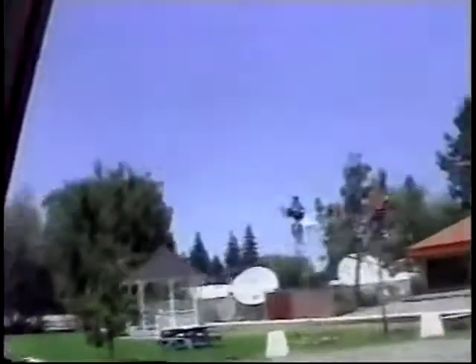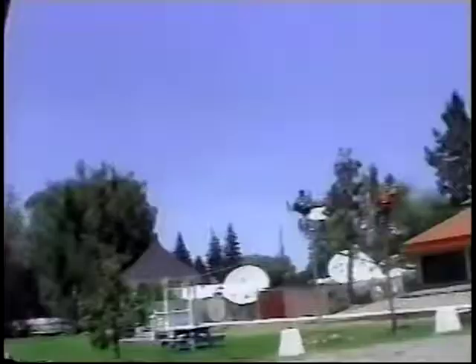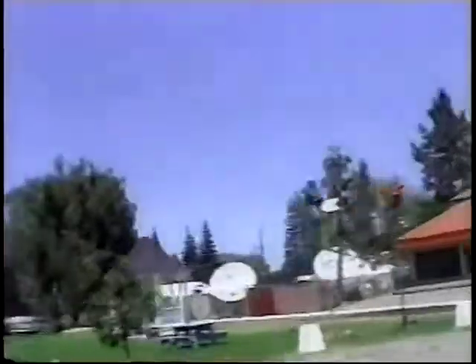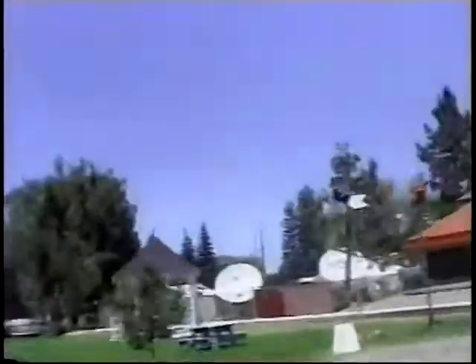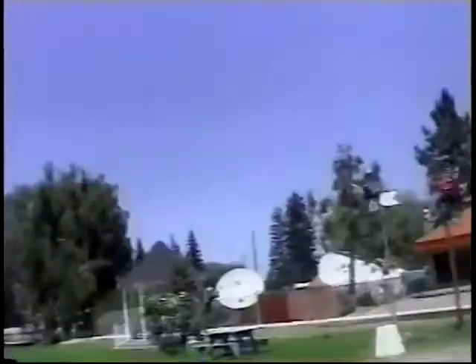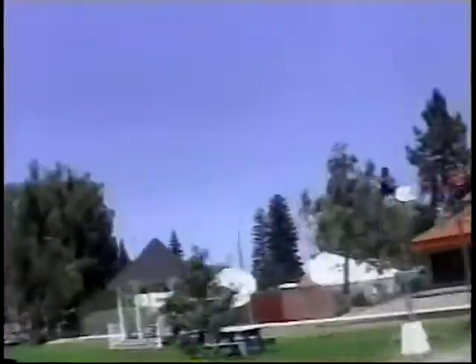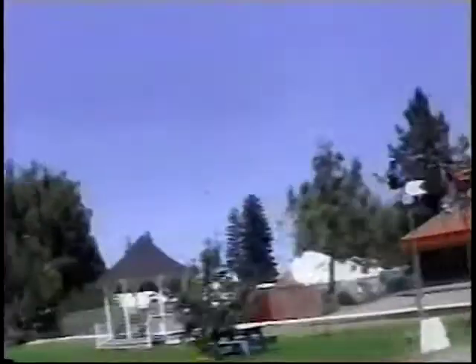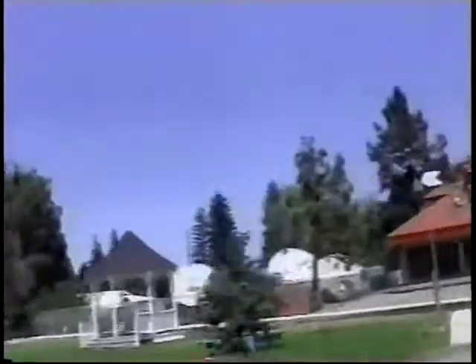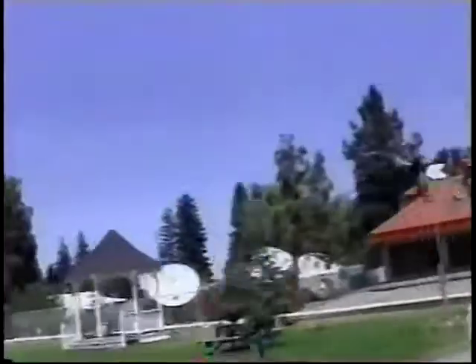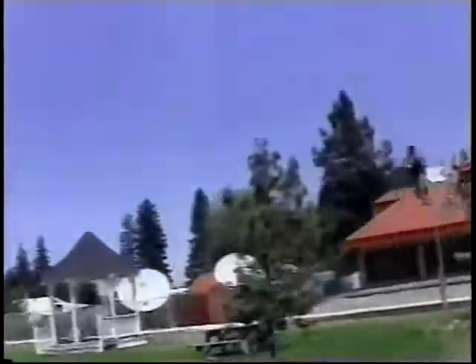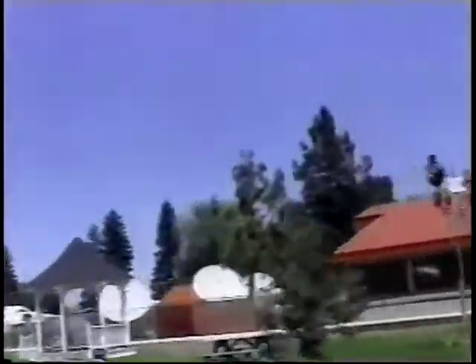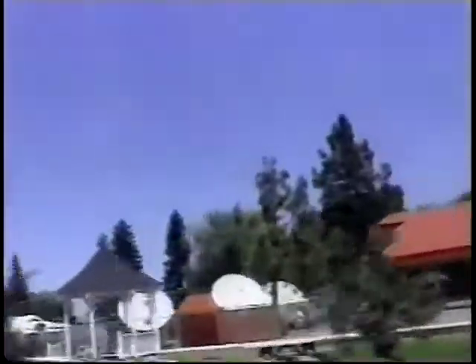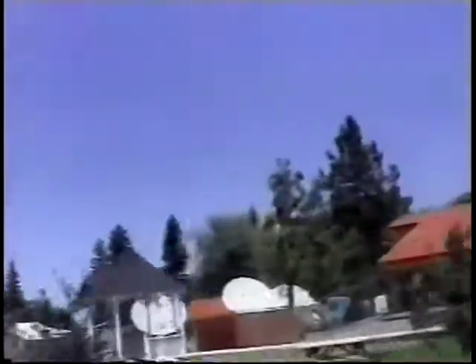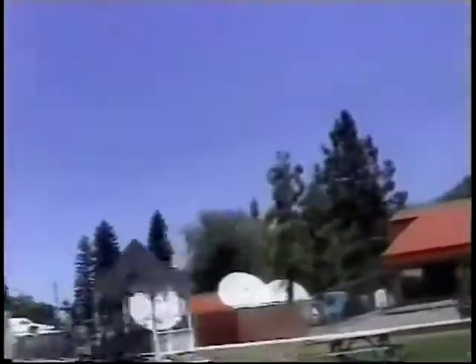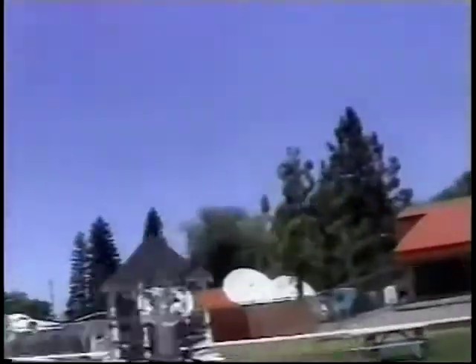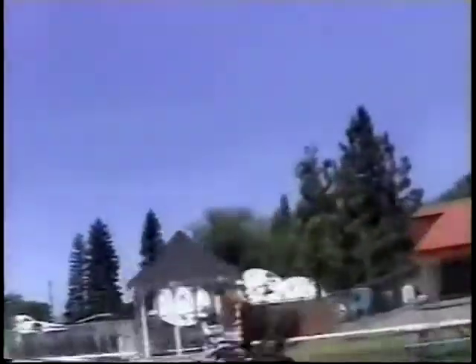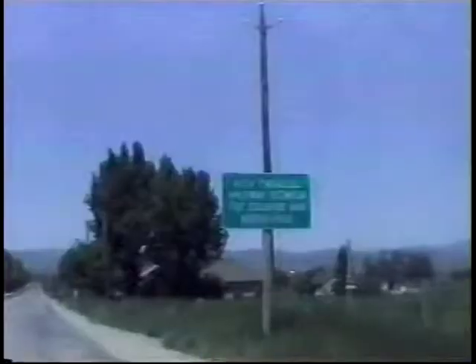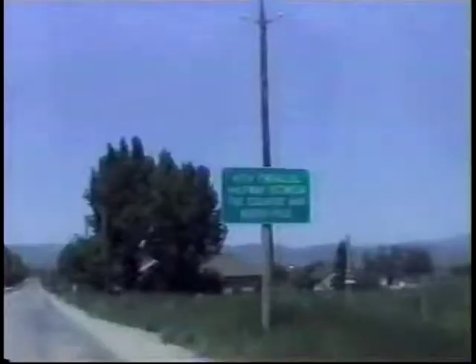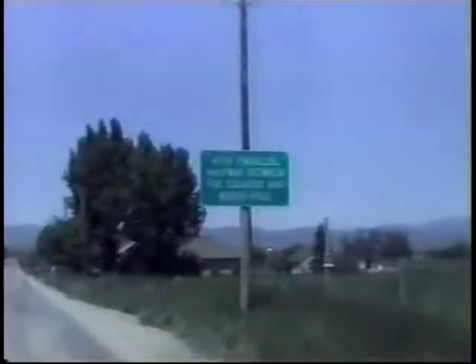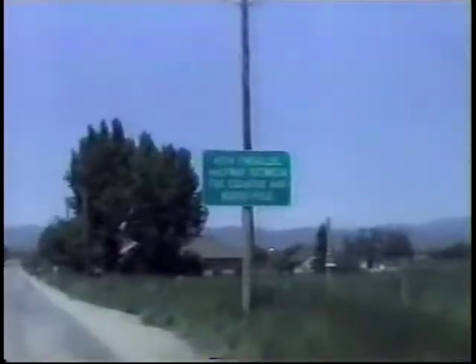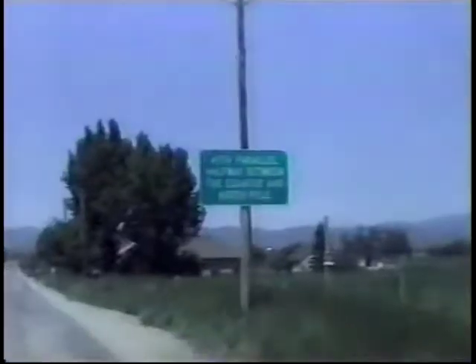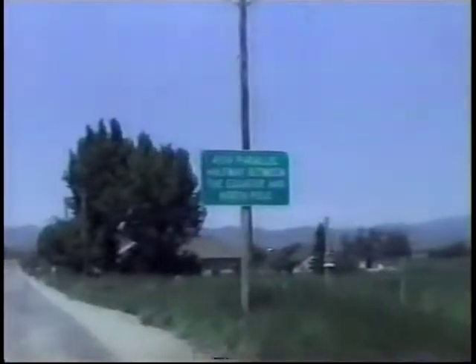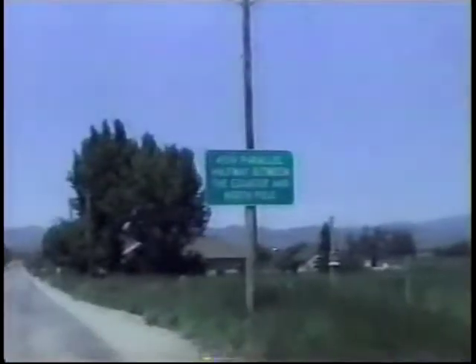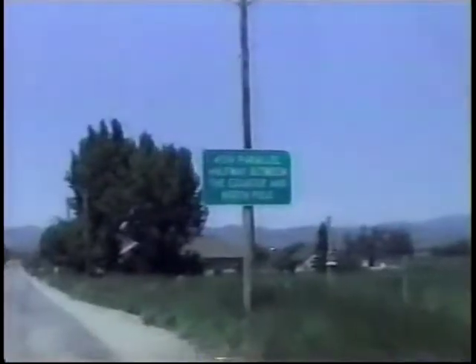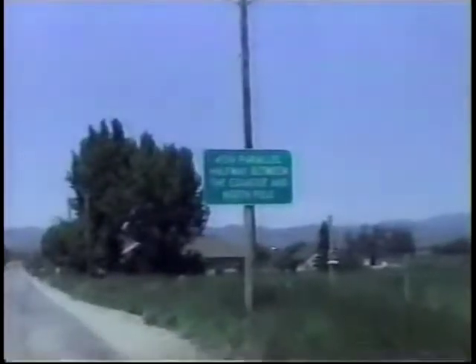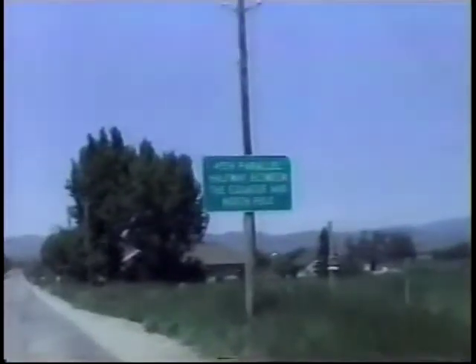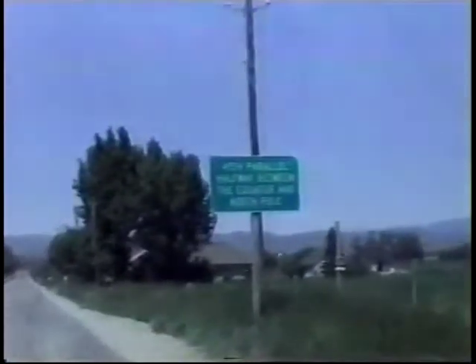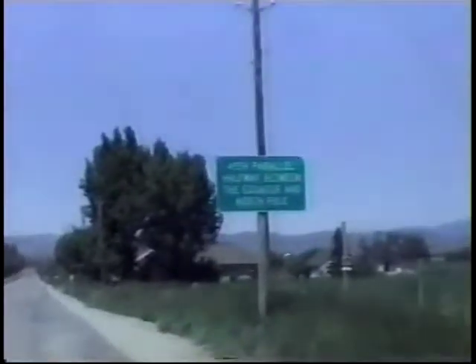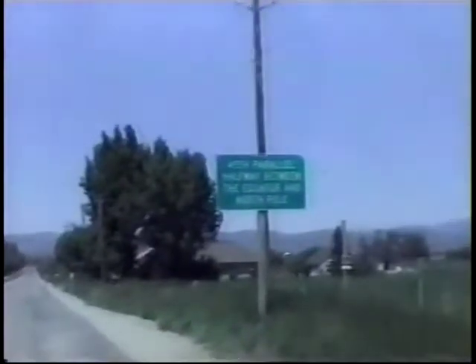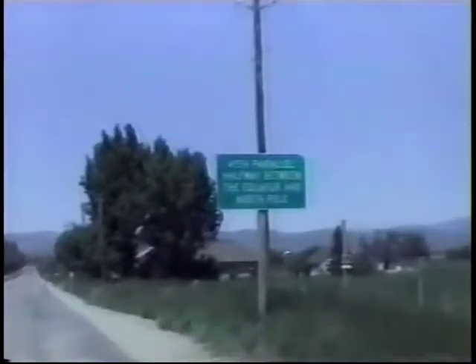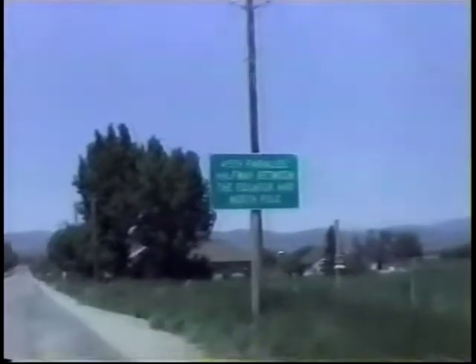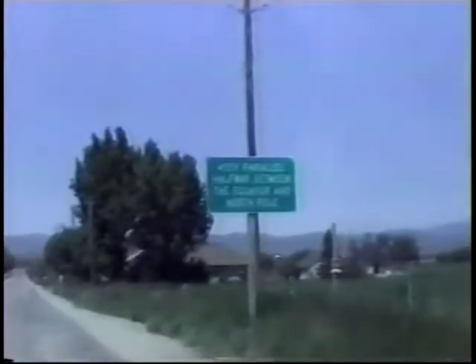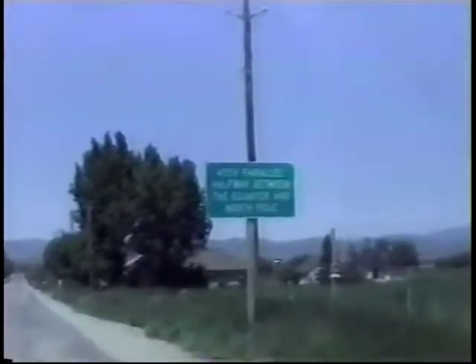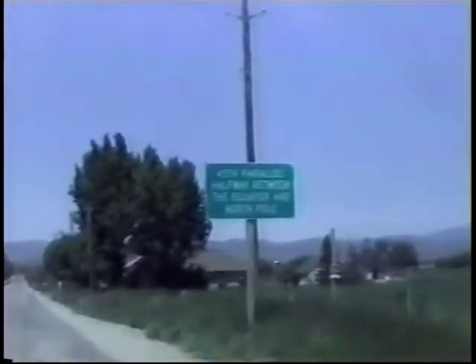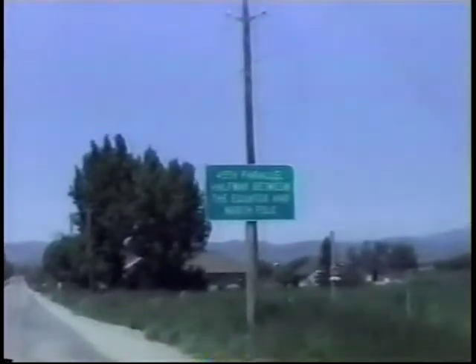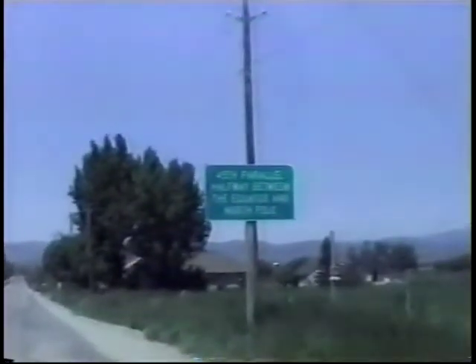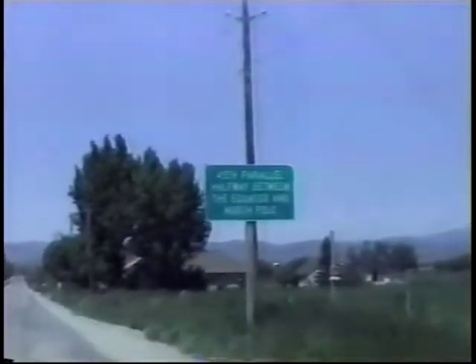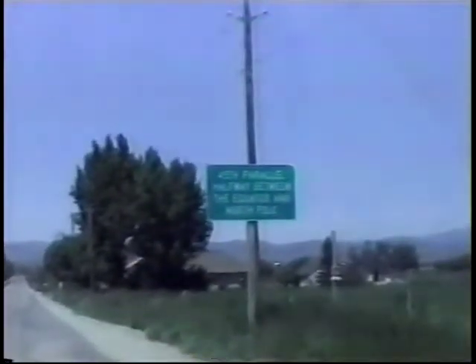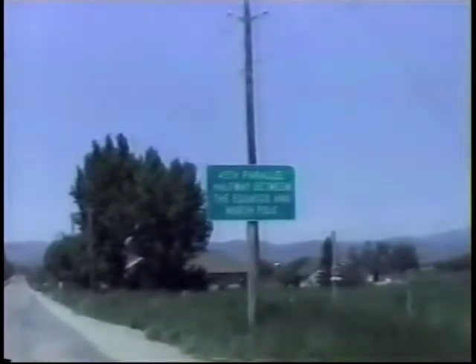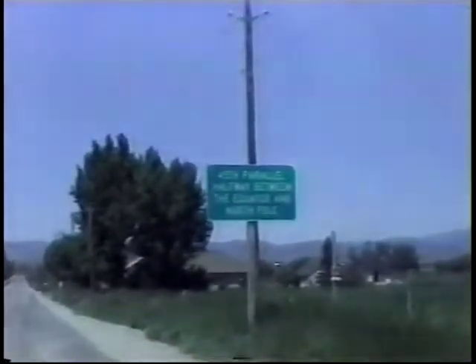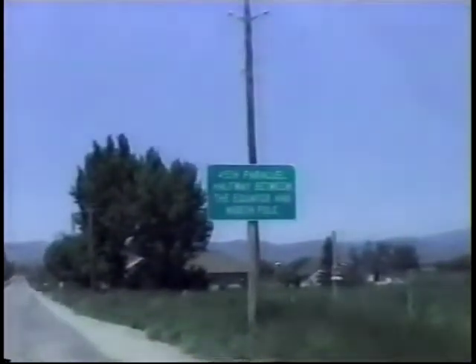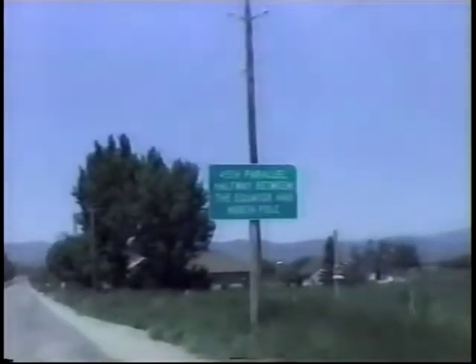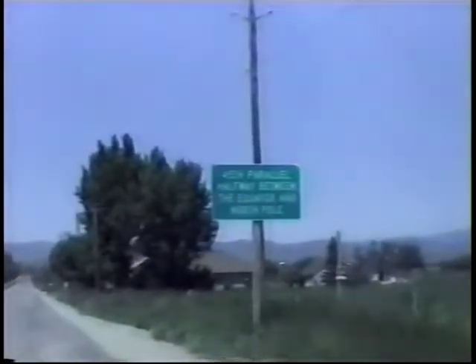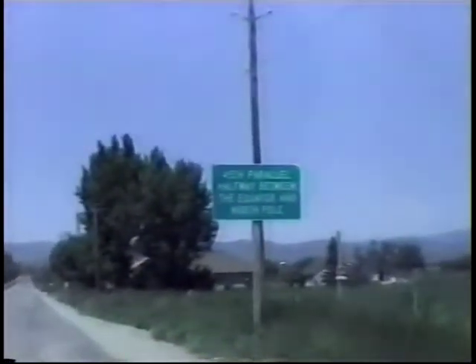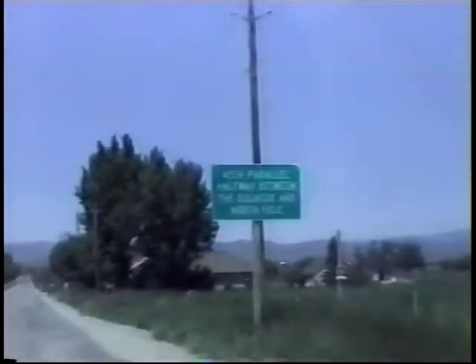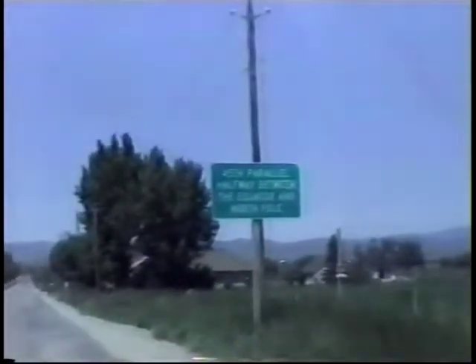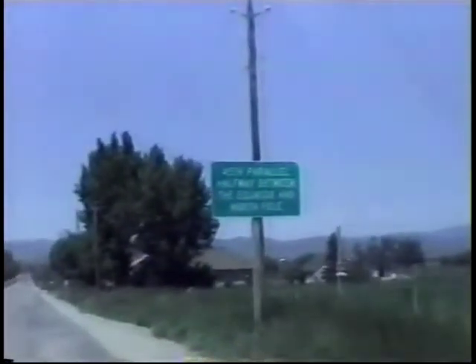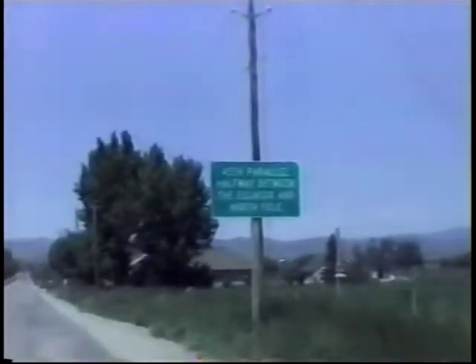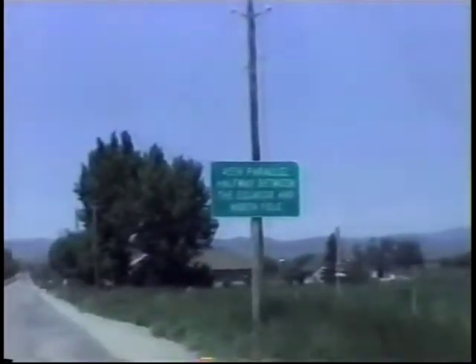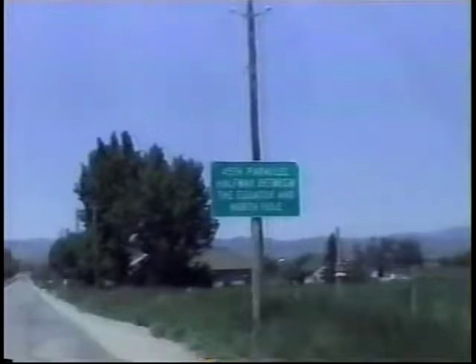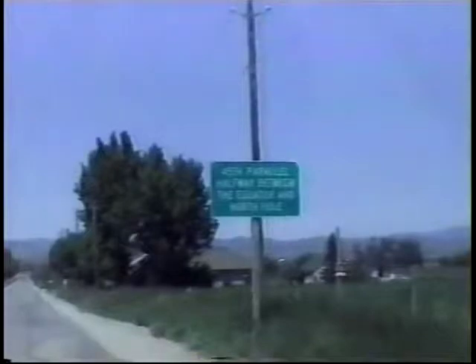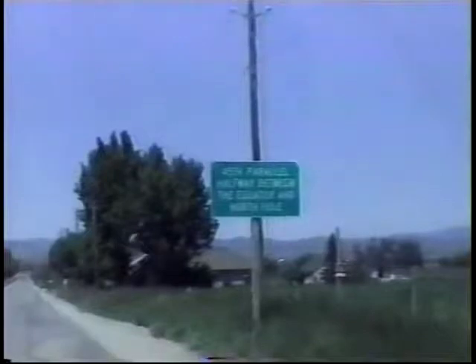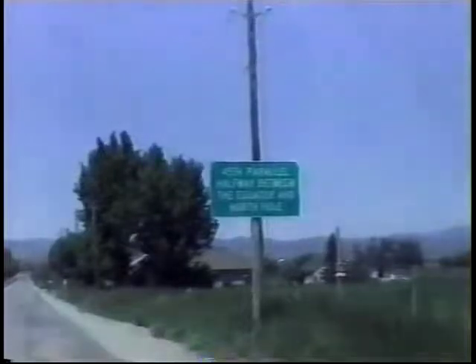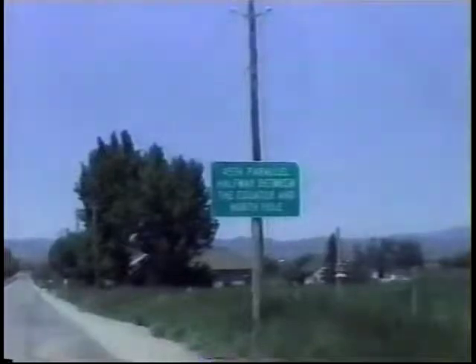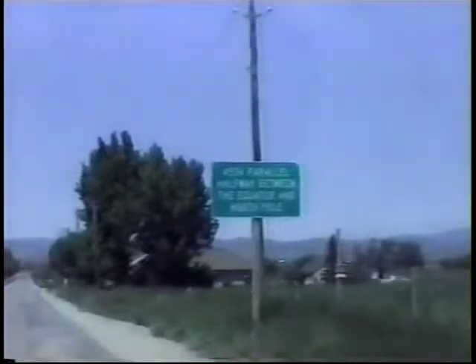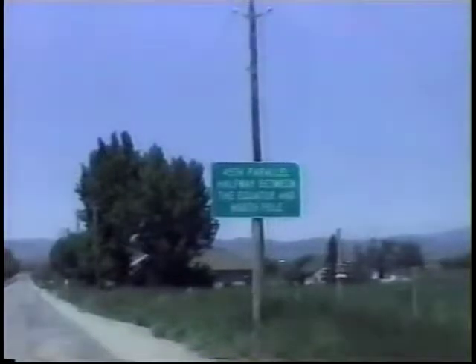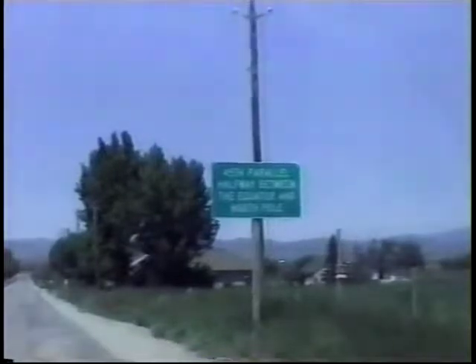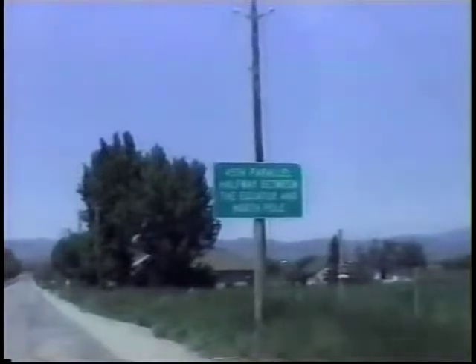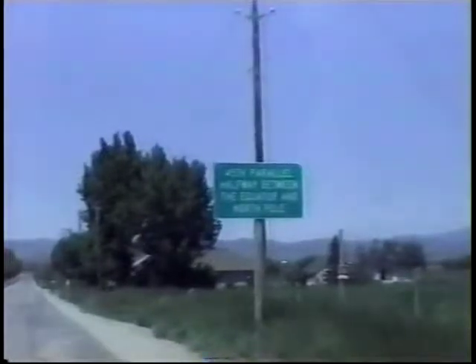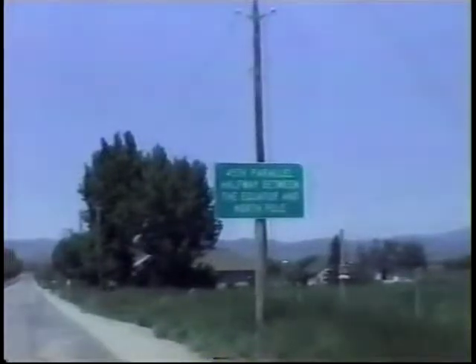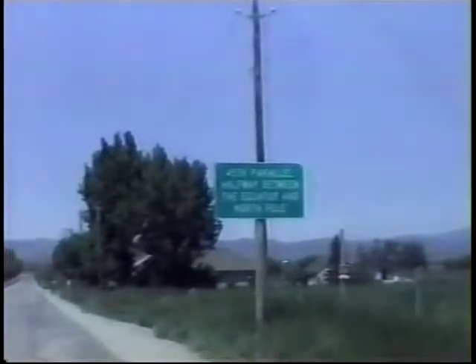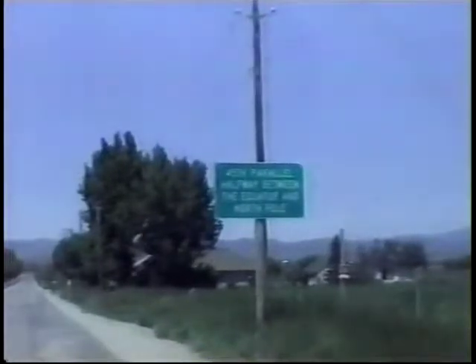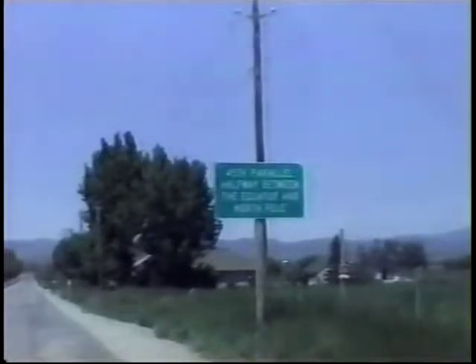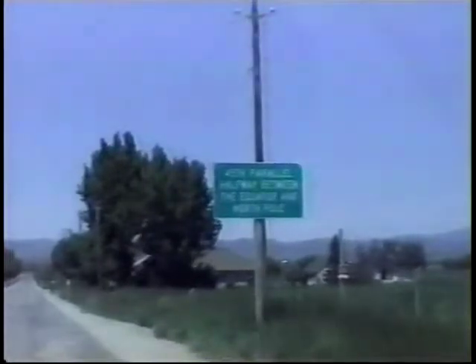A lot of little parks and things. We are at the 45th parallel, halfway between the equator and the North Pole.